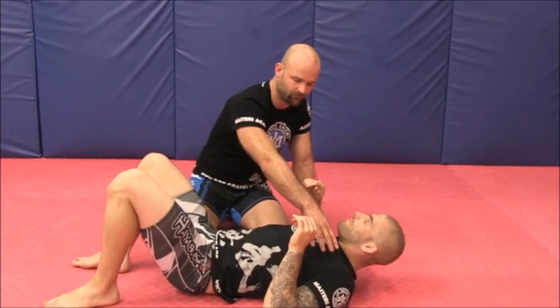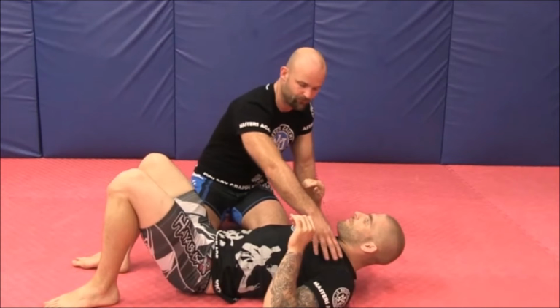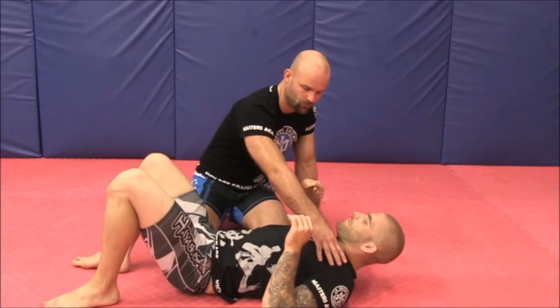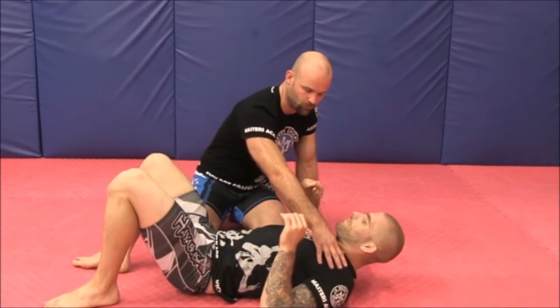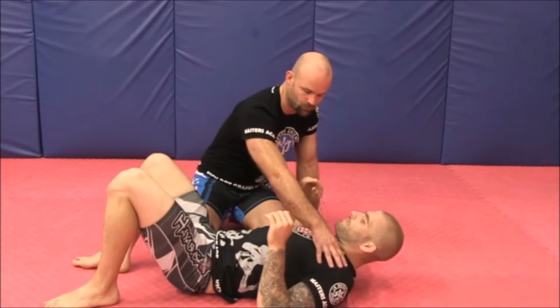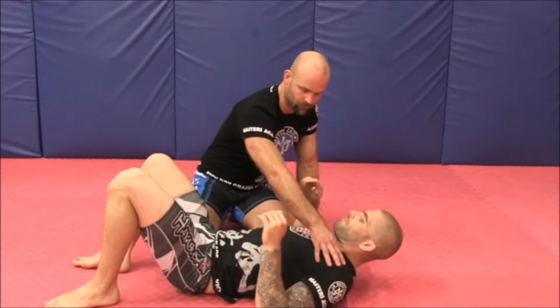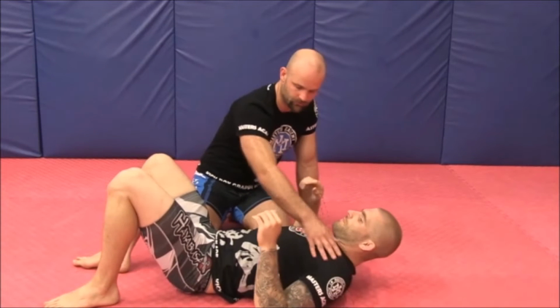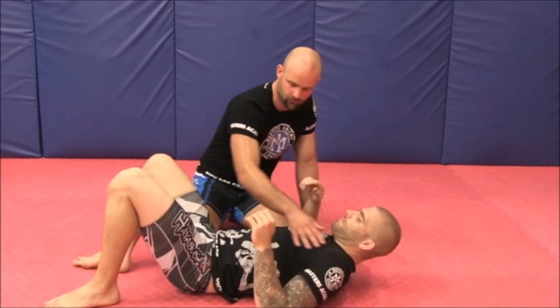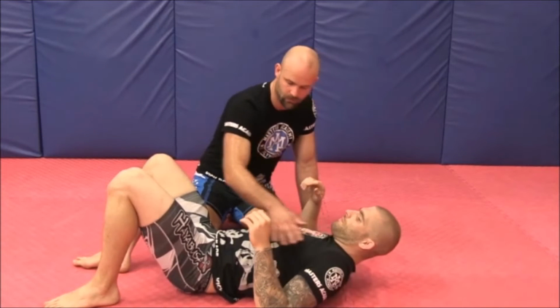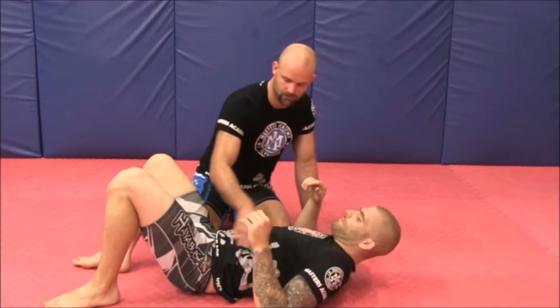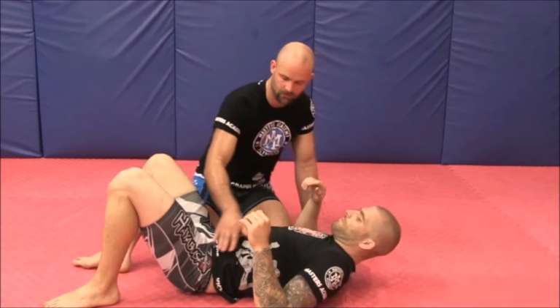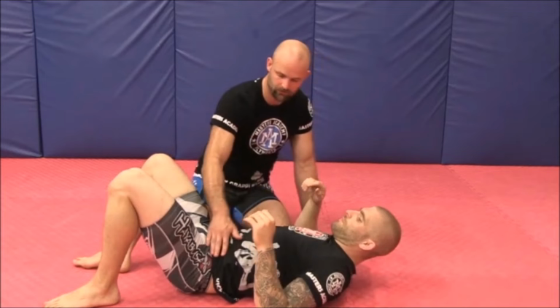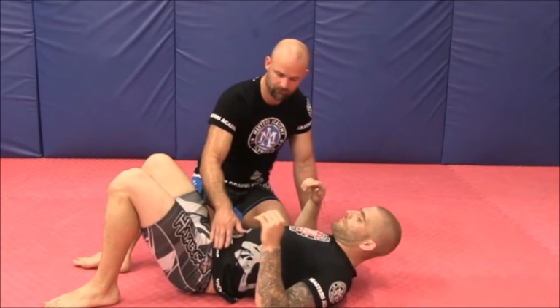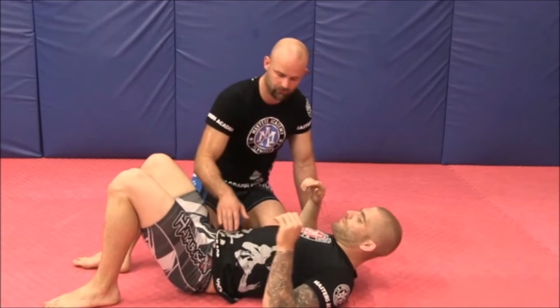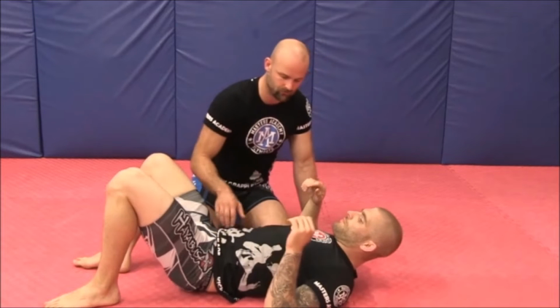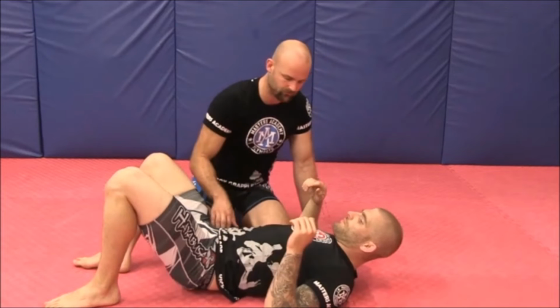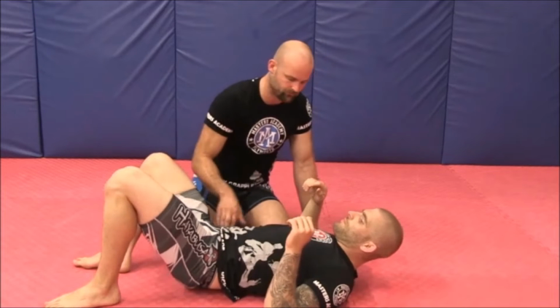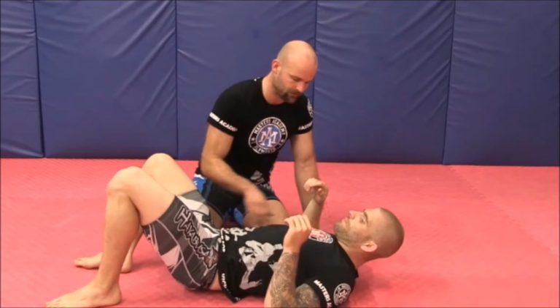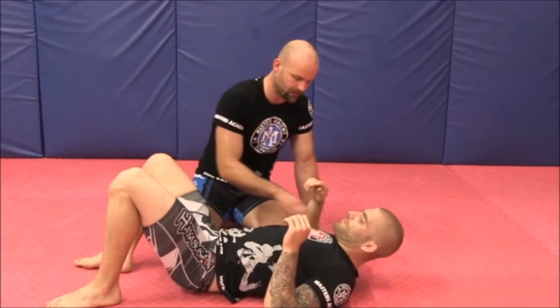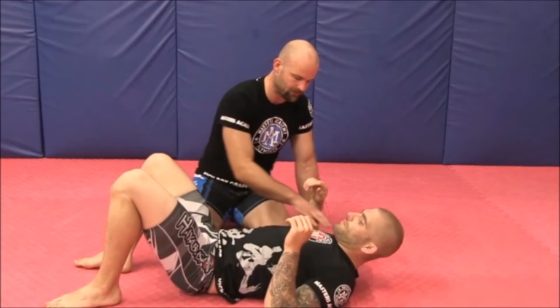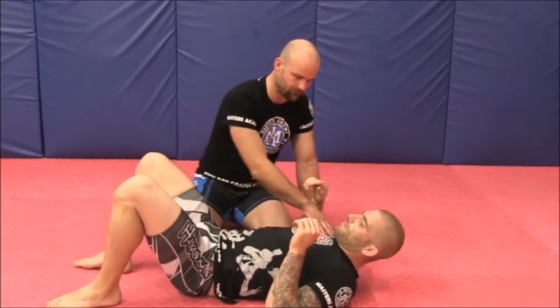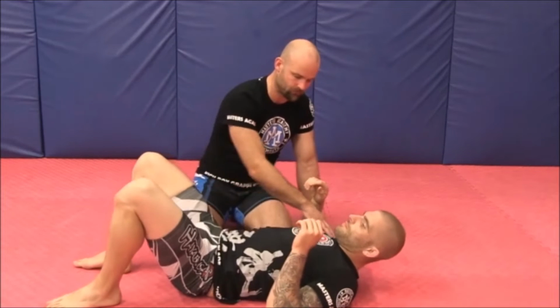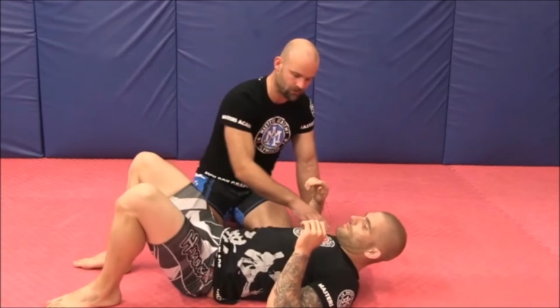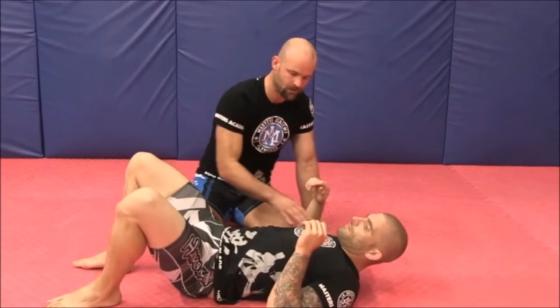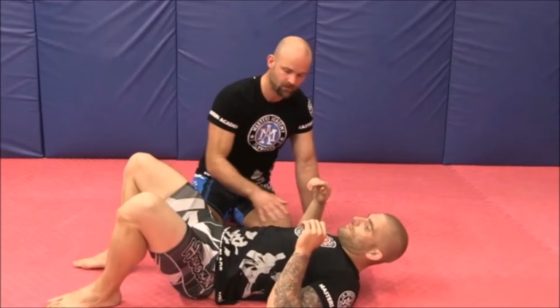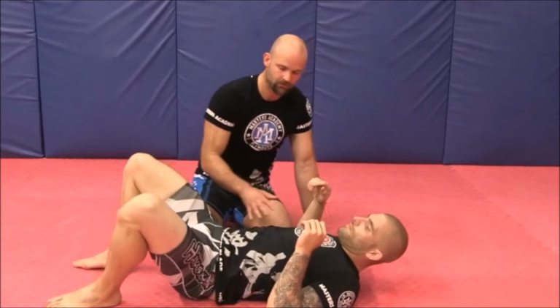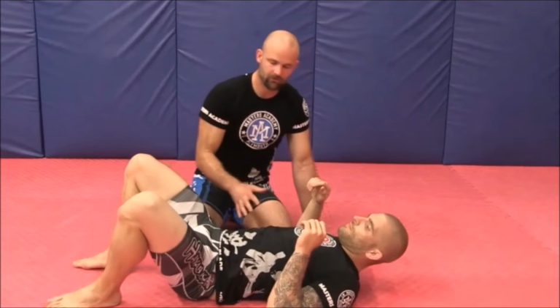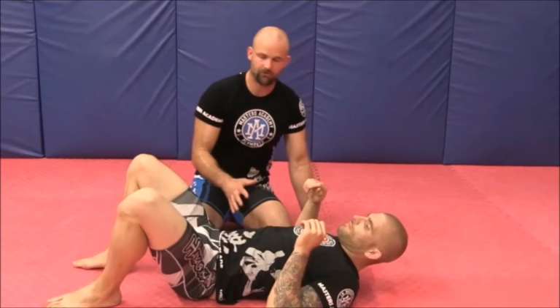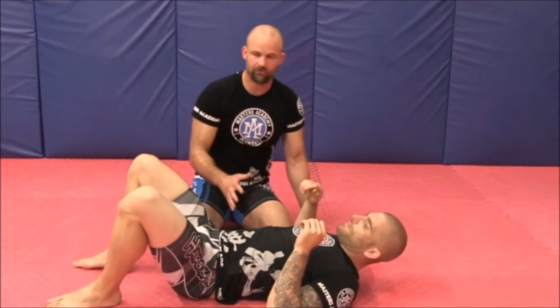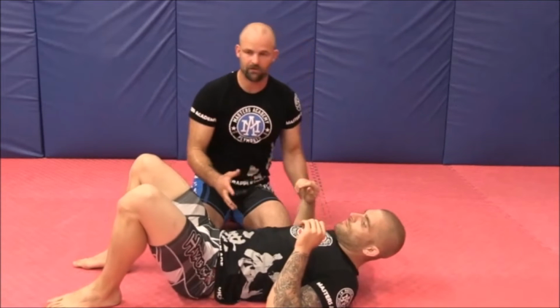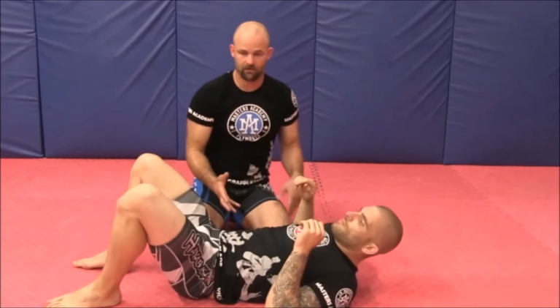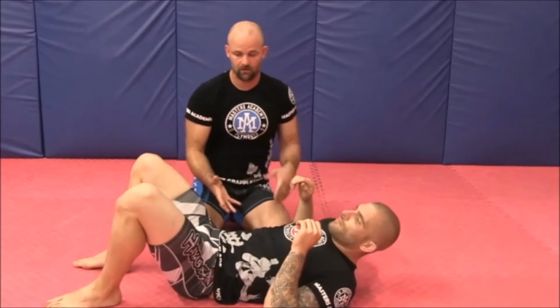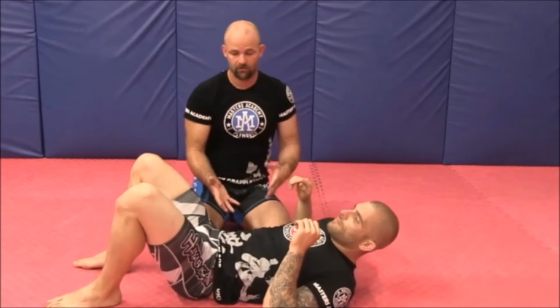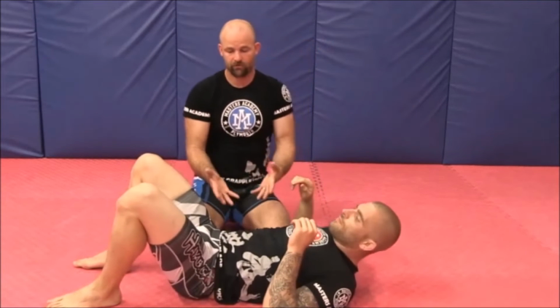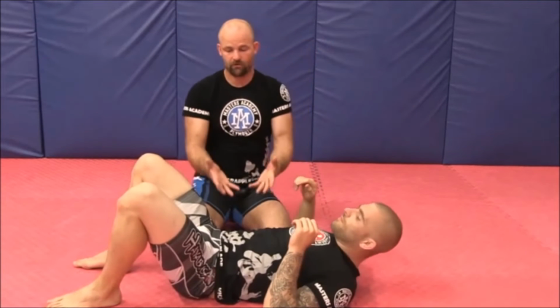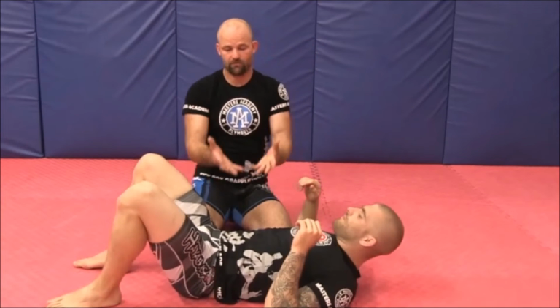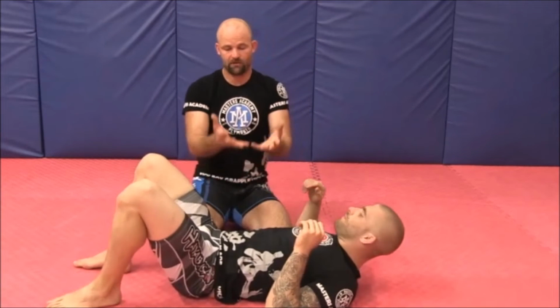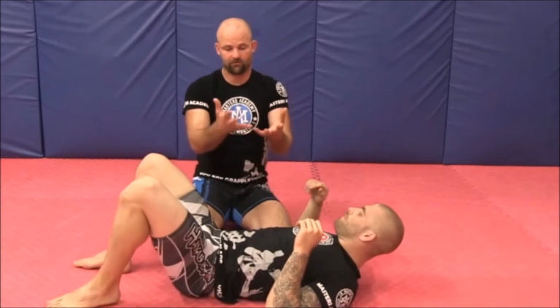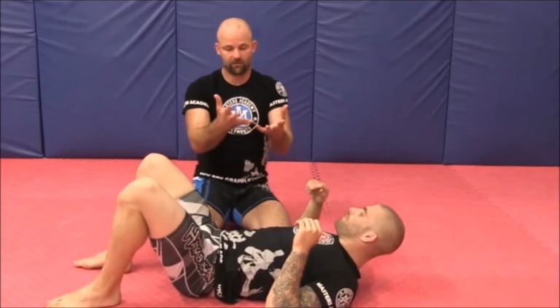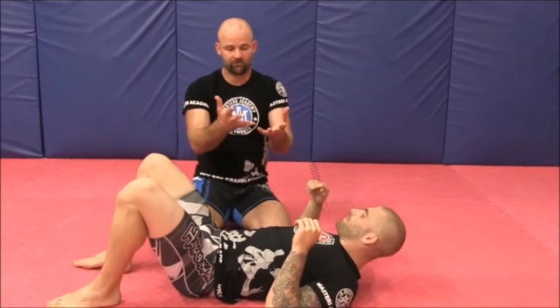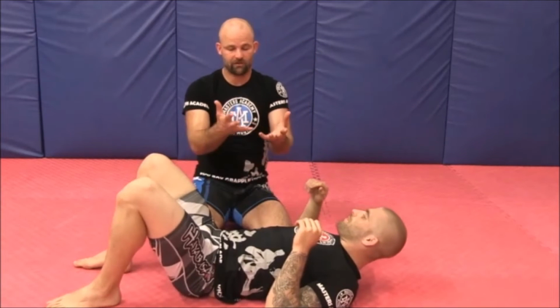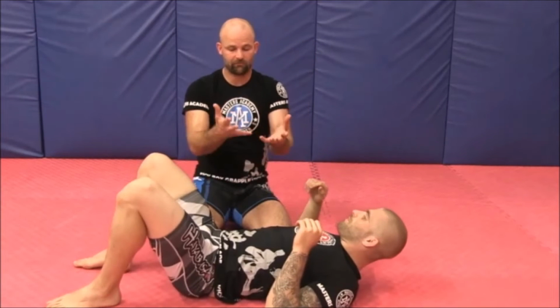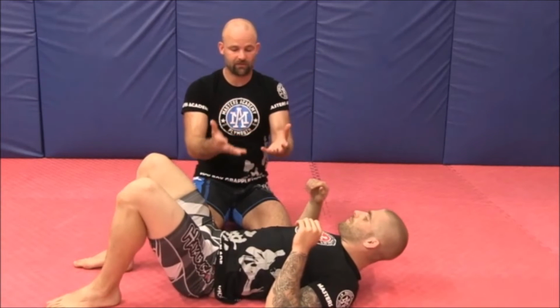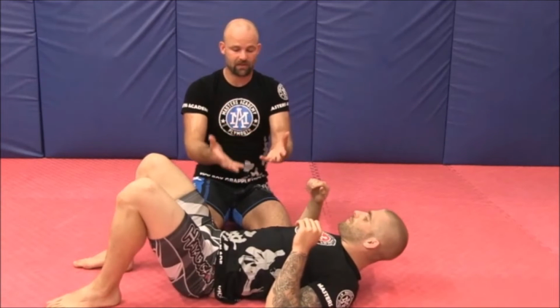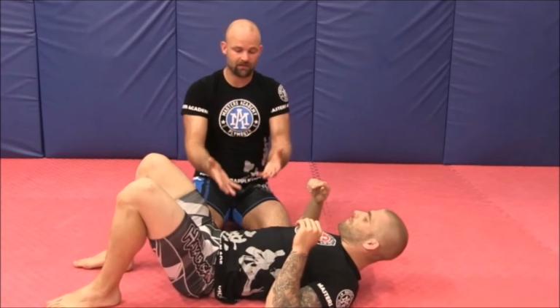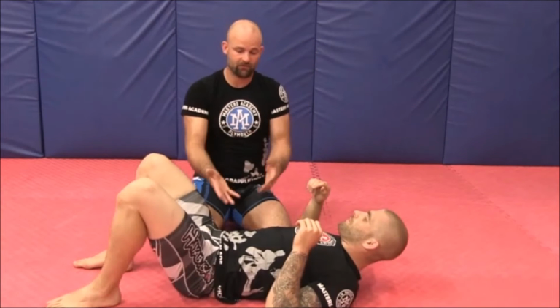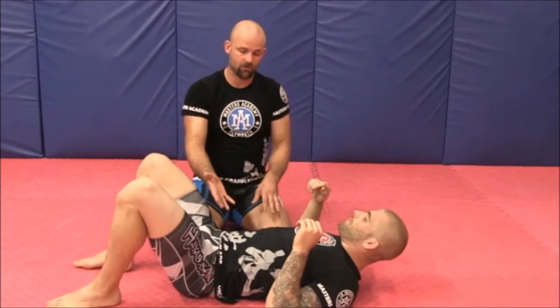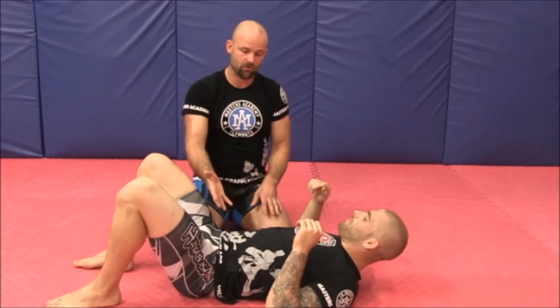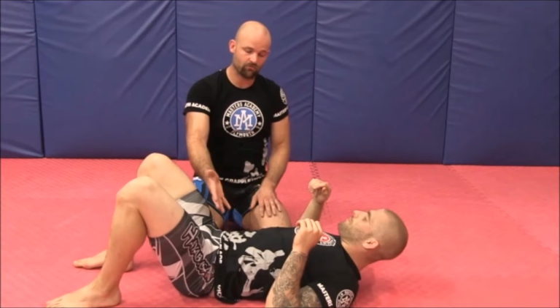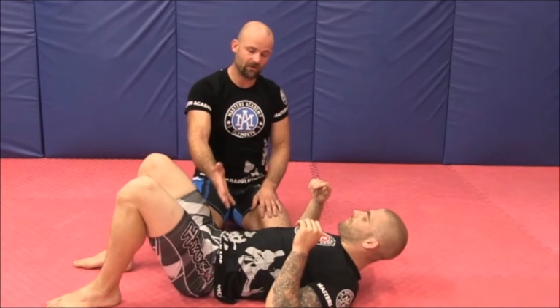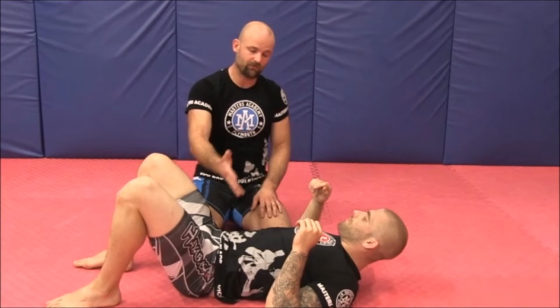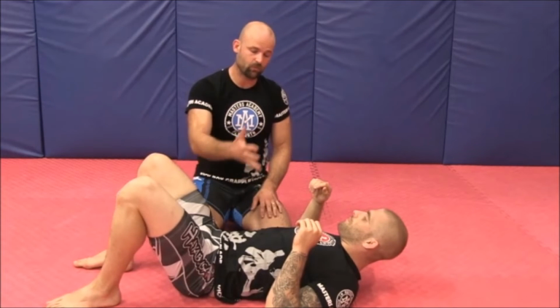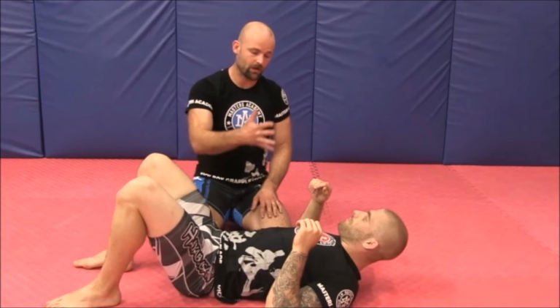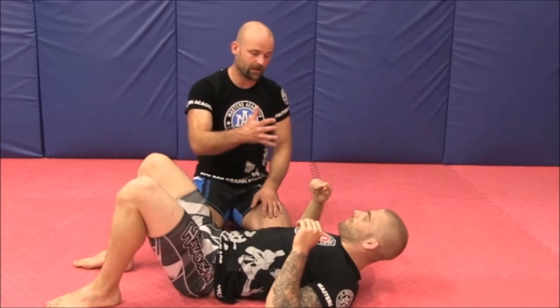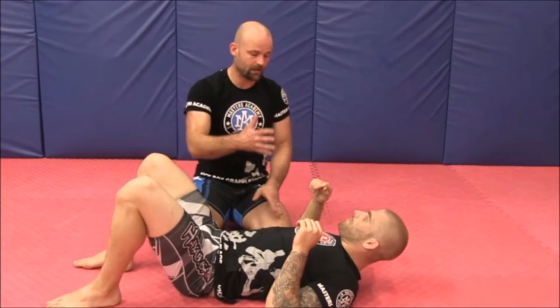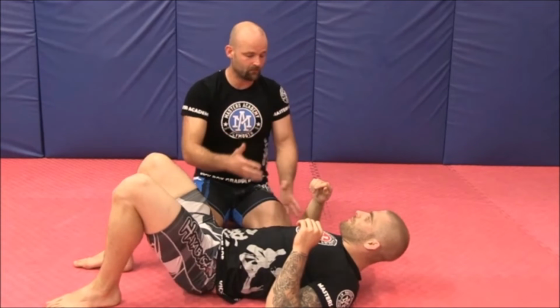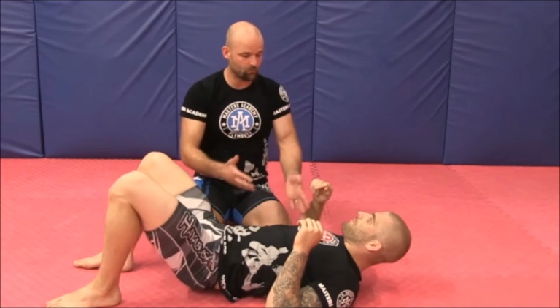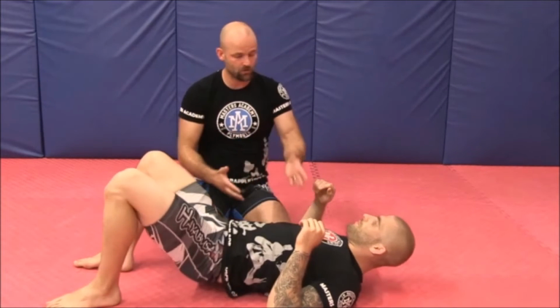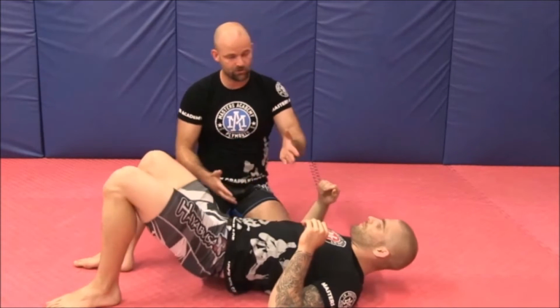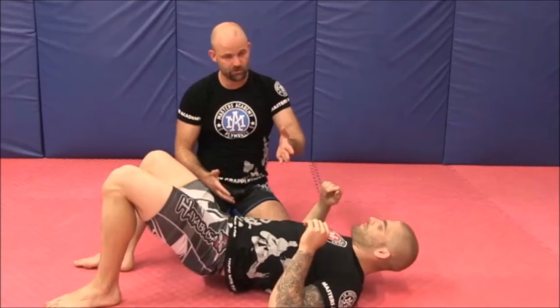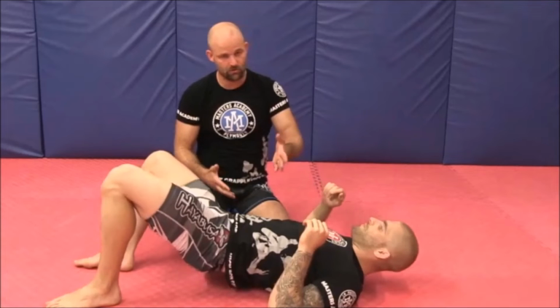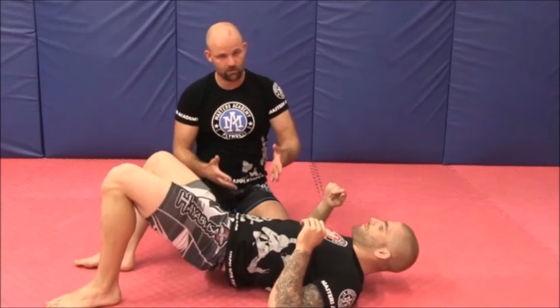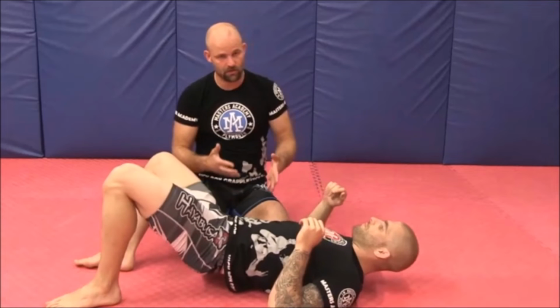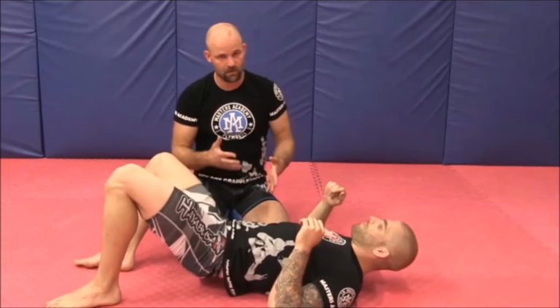So he's got four corners: one, two, three, and four. So he's going to start raising his hips together, or raise one hip, one shoulder.